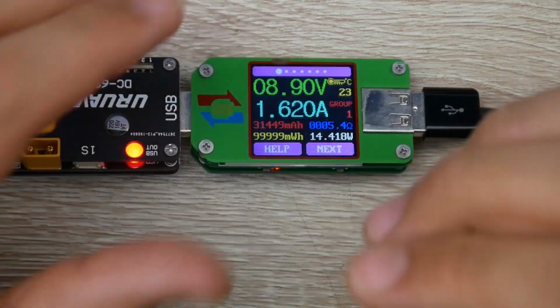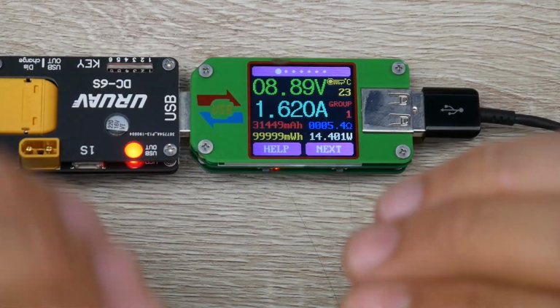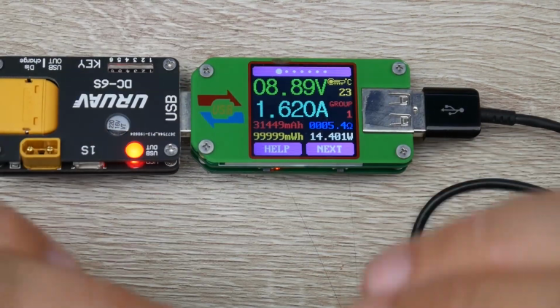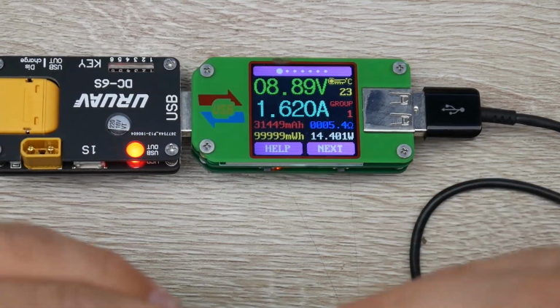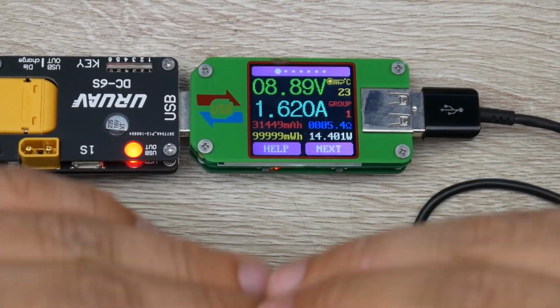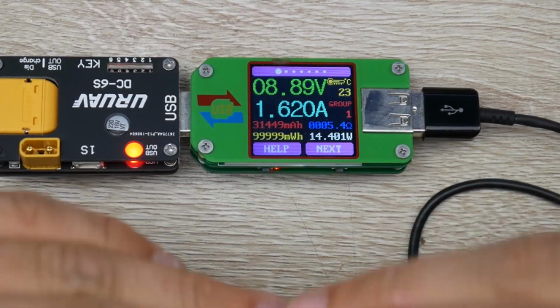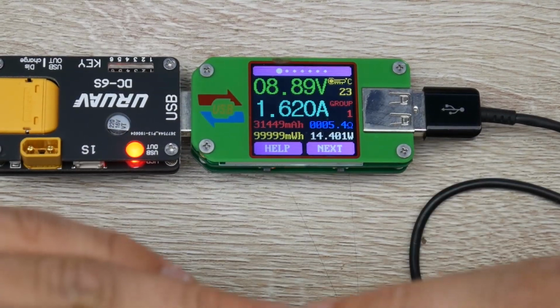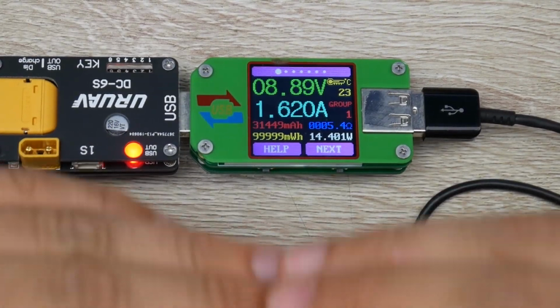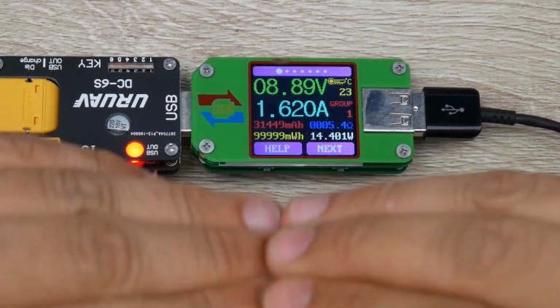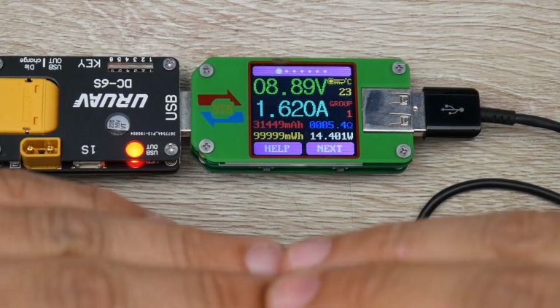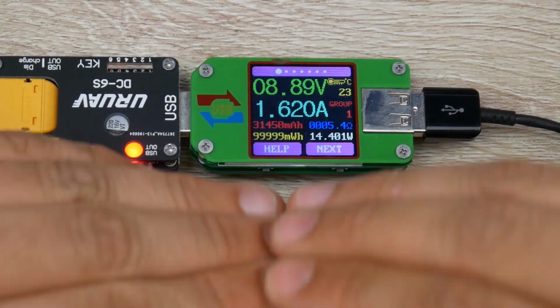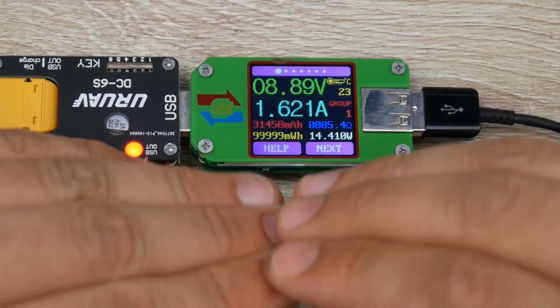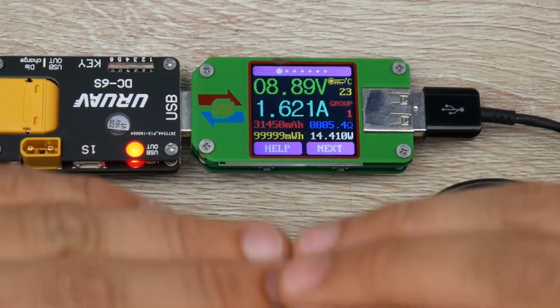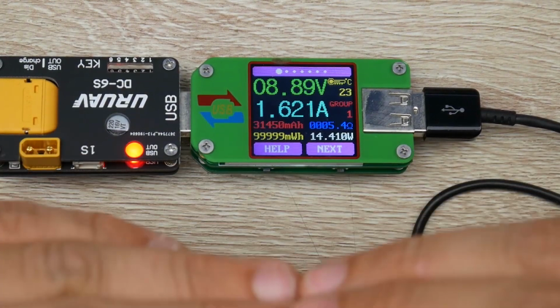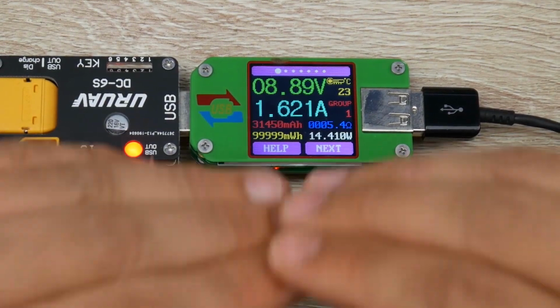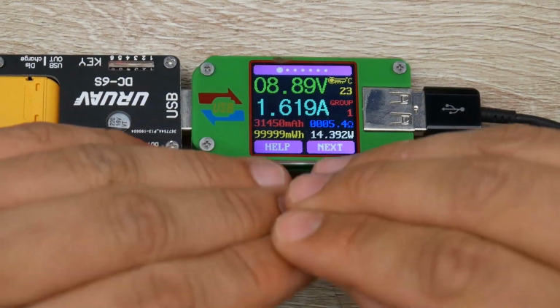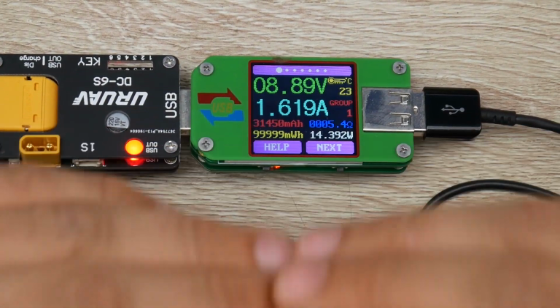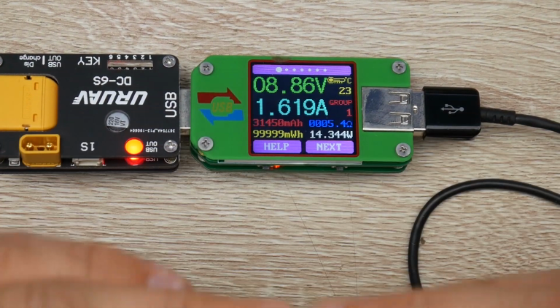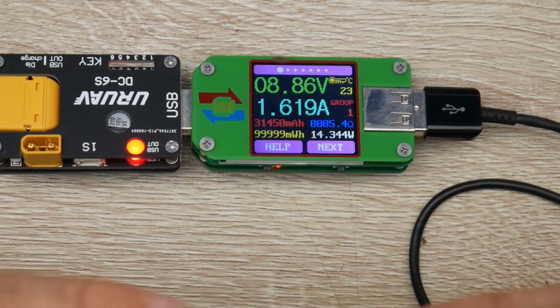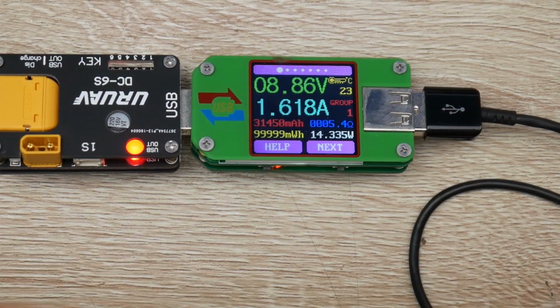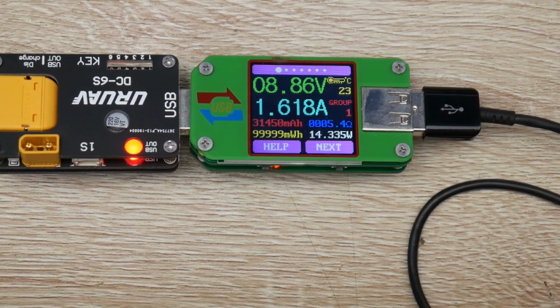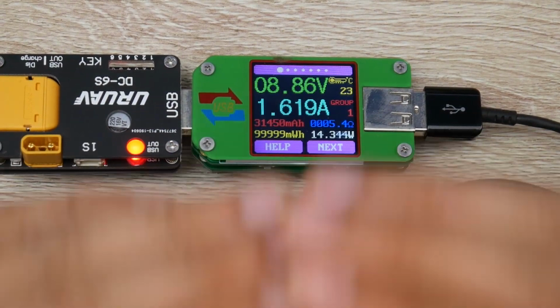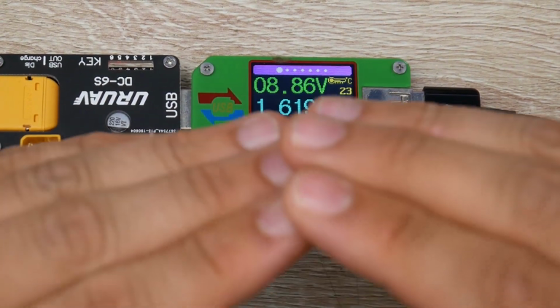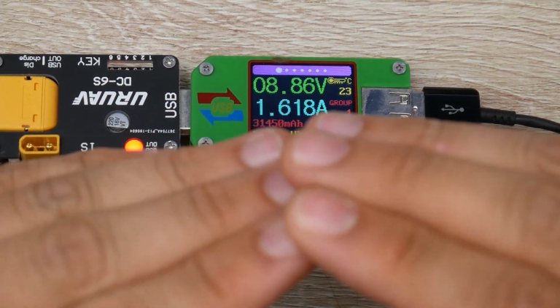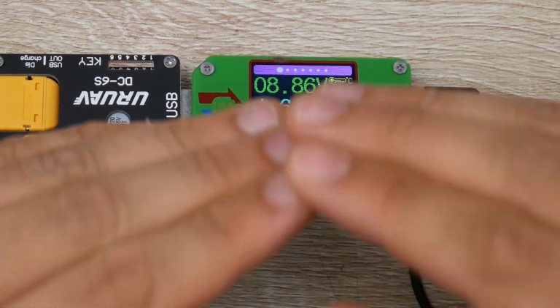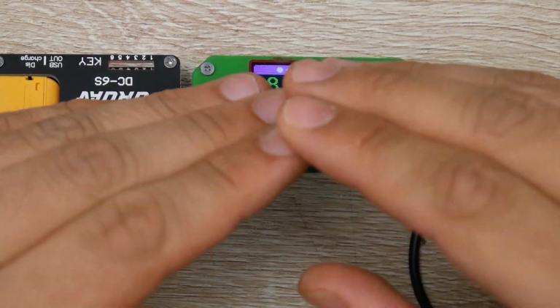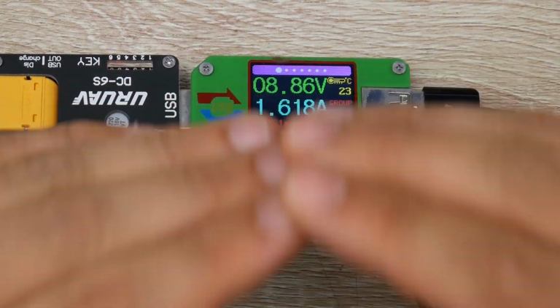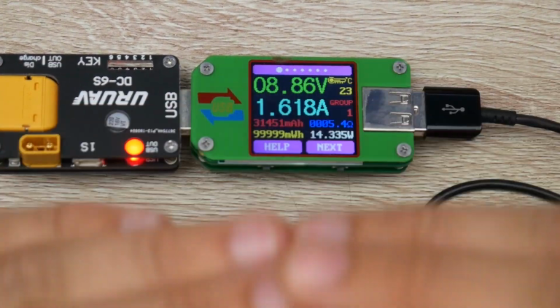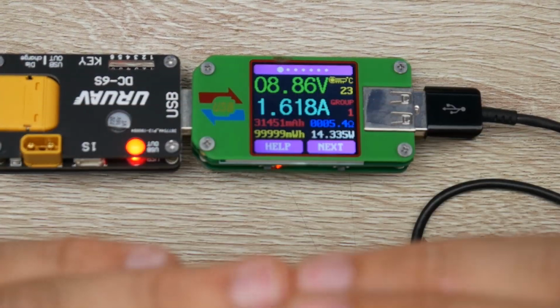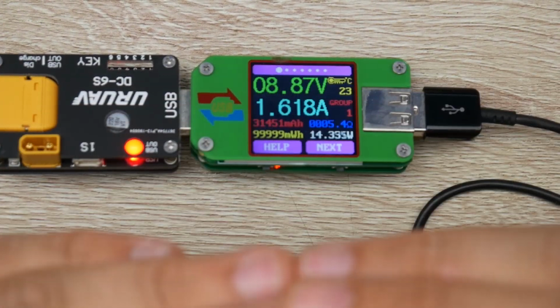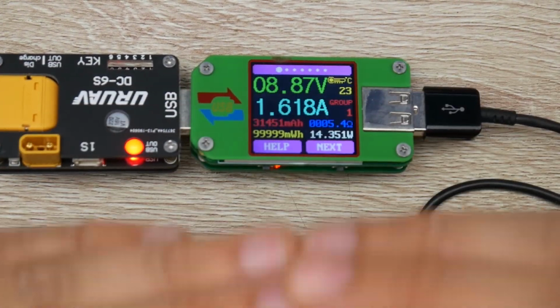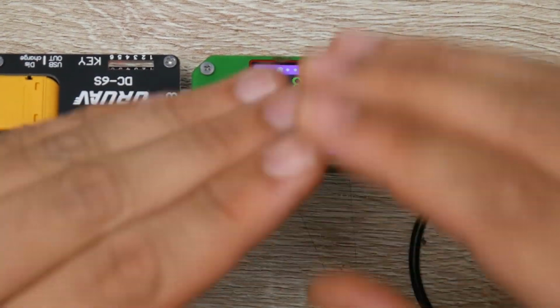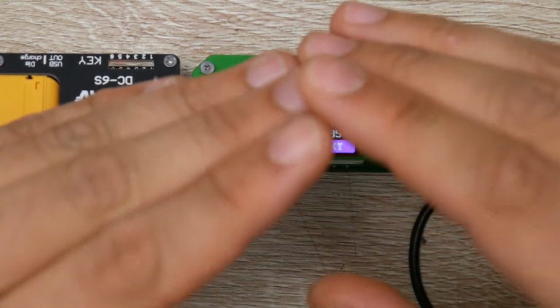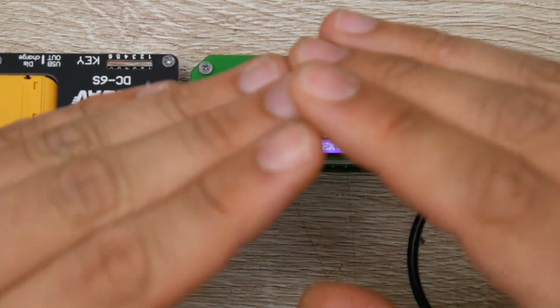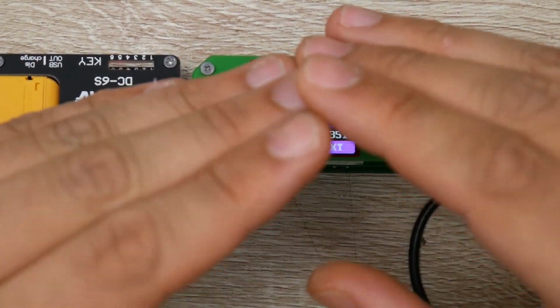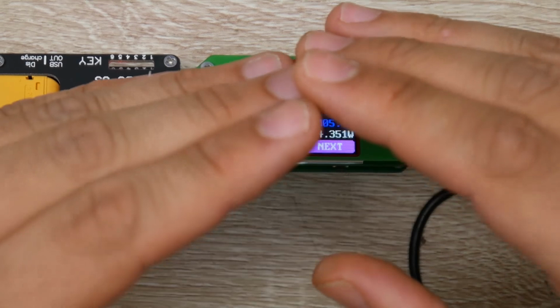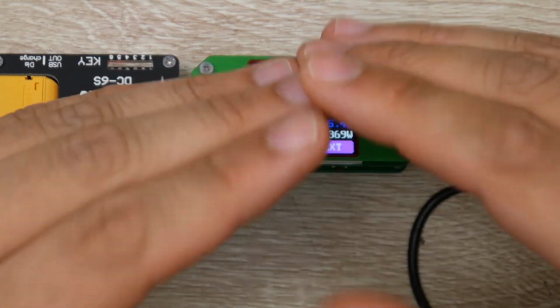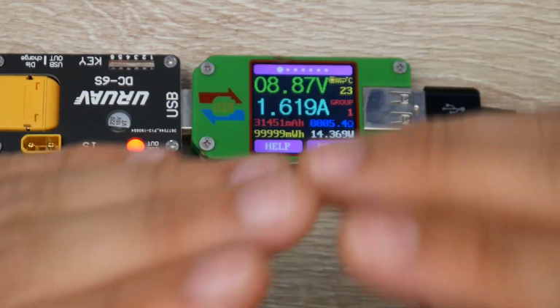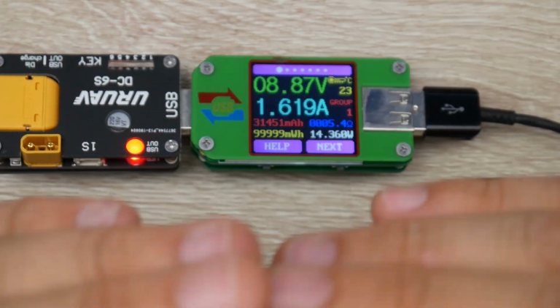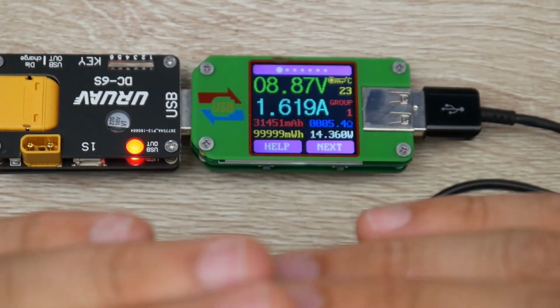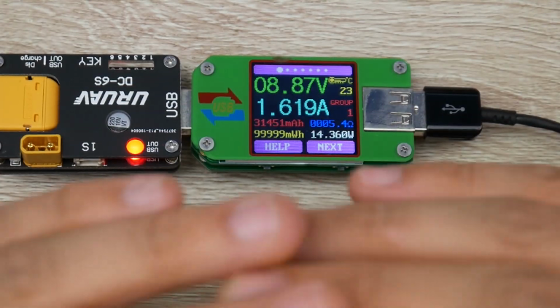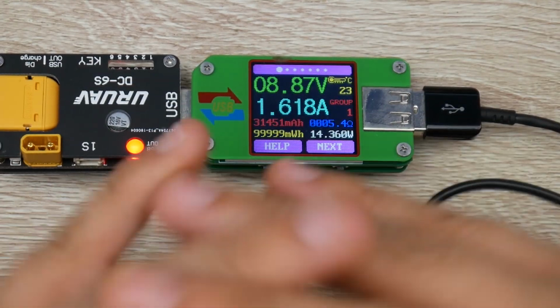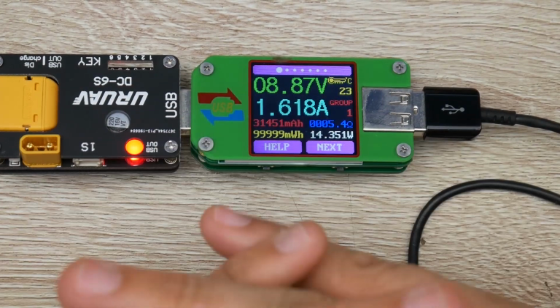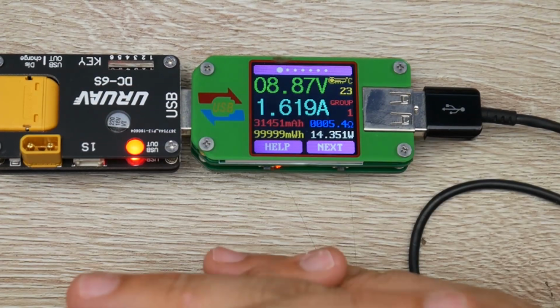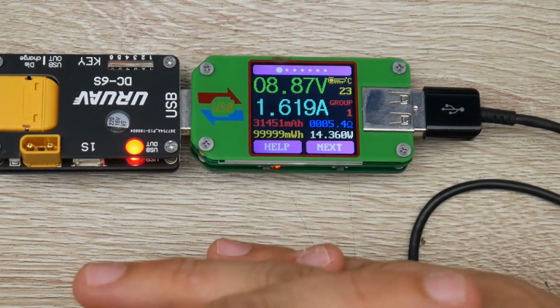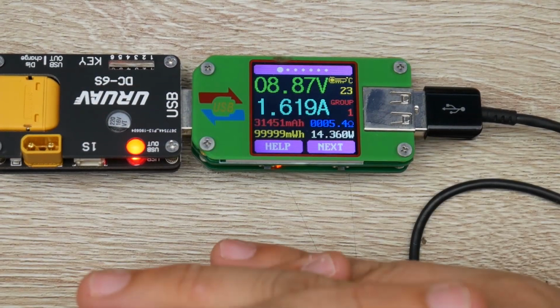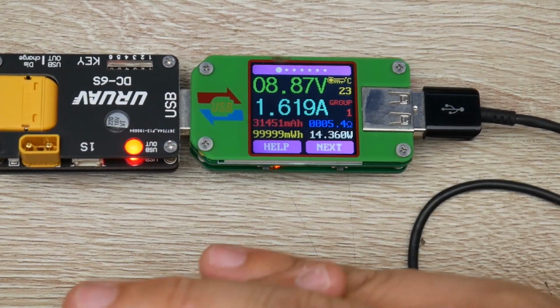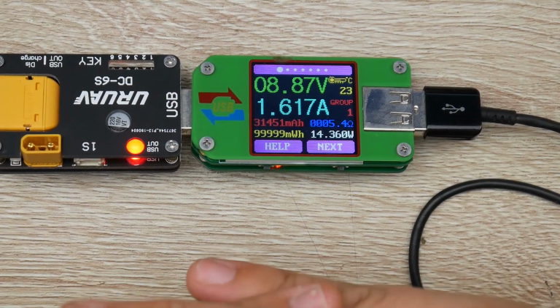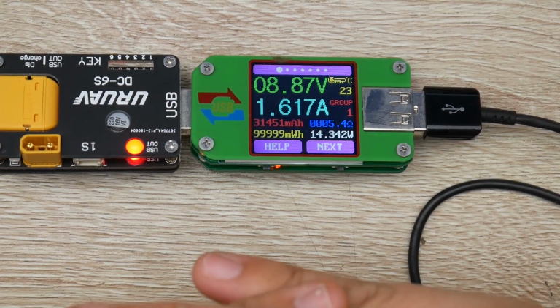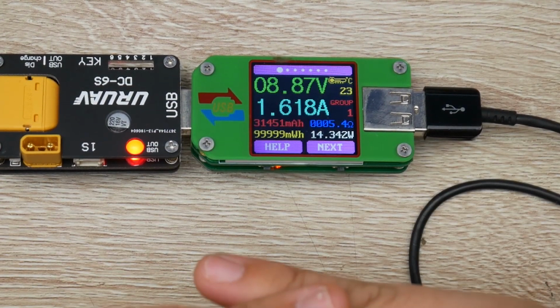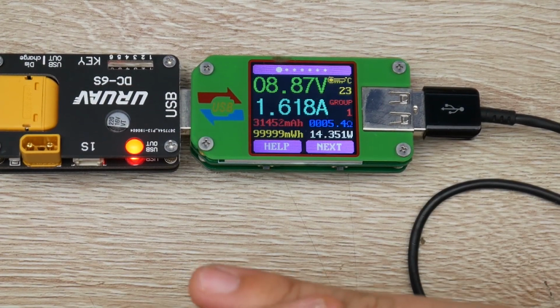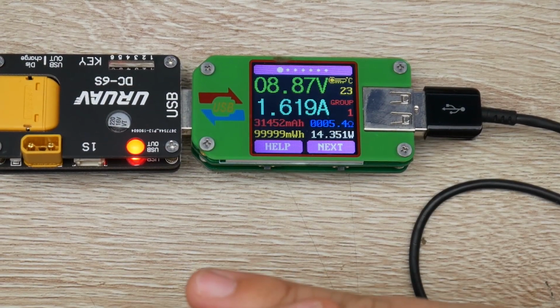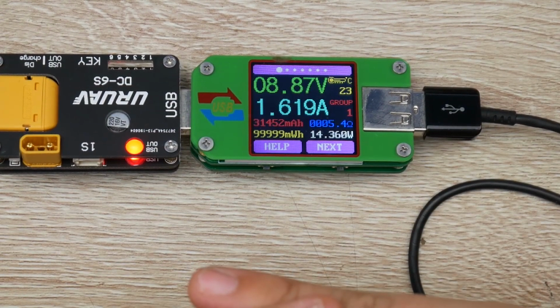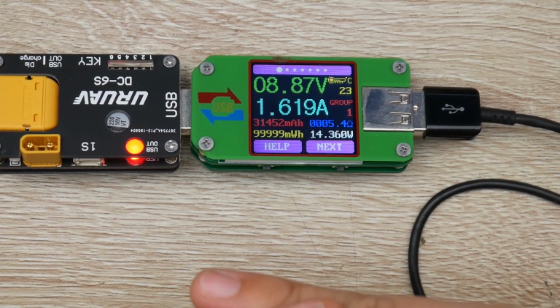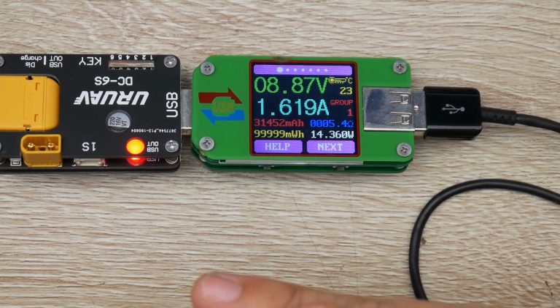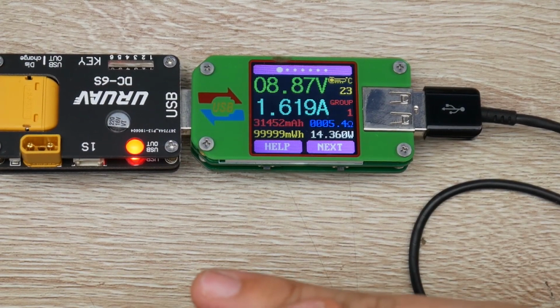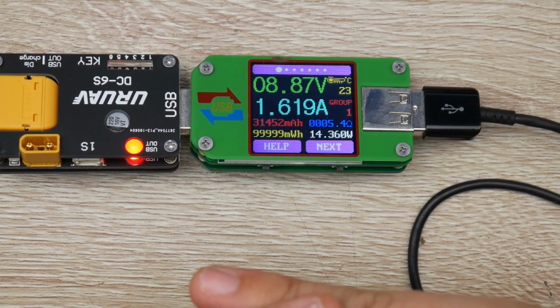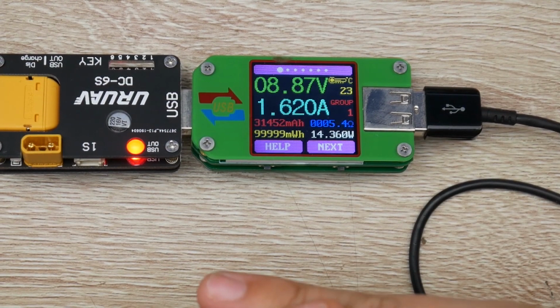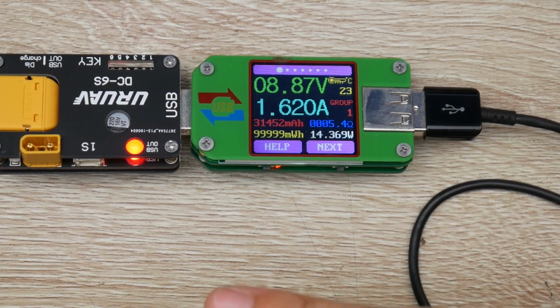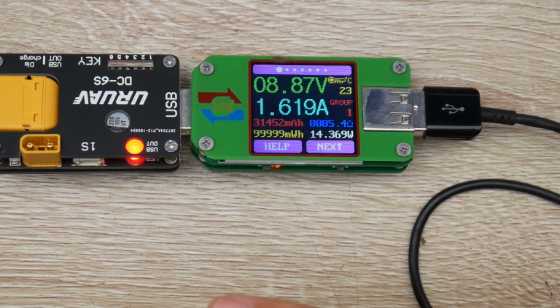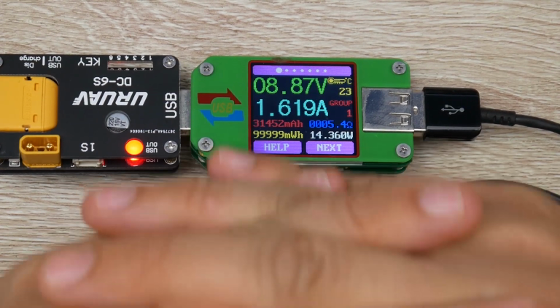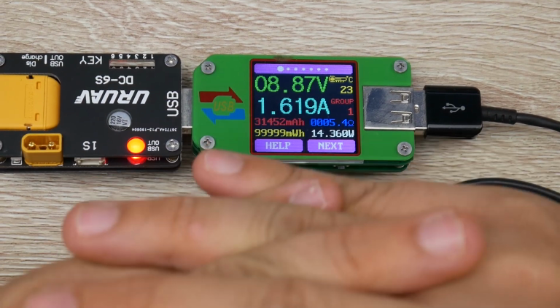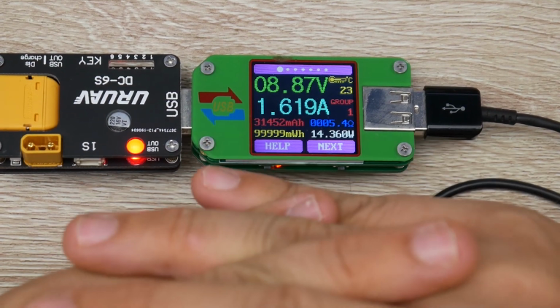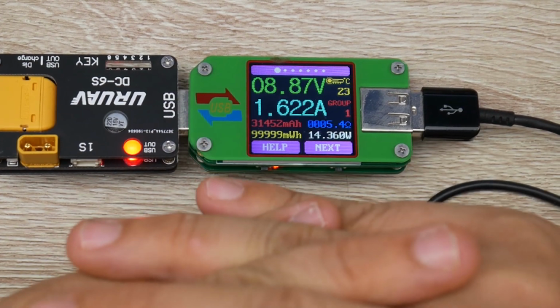So this will drain out your battery hella quickly, very efficiently, and at the same time be very, very useful.